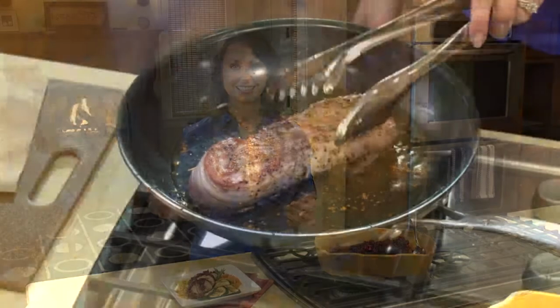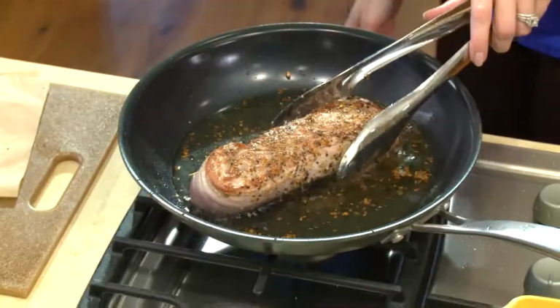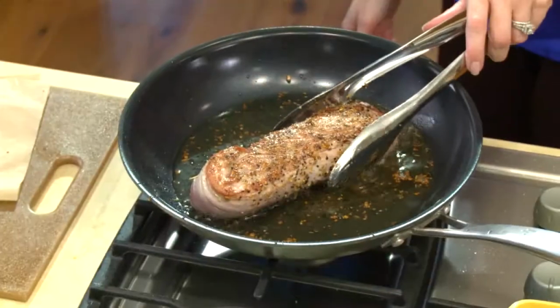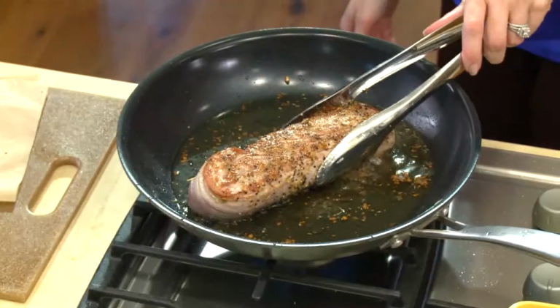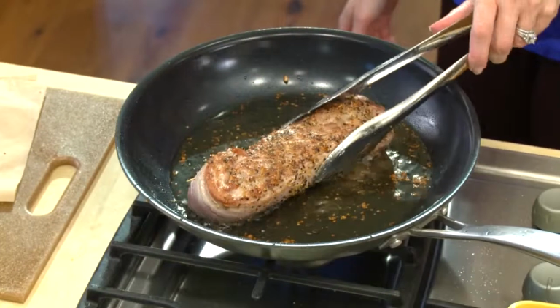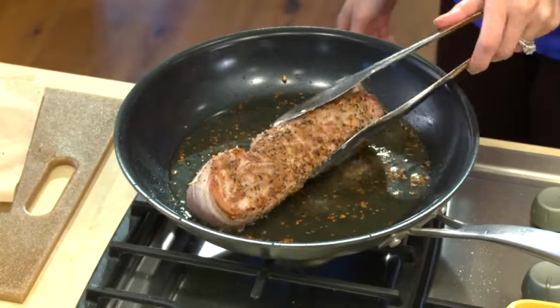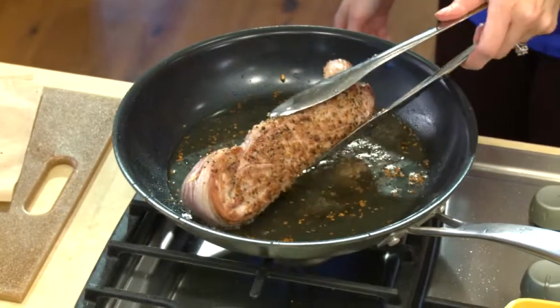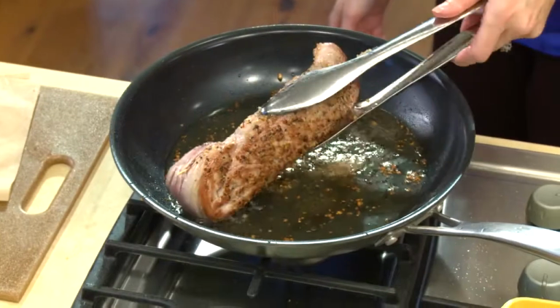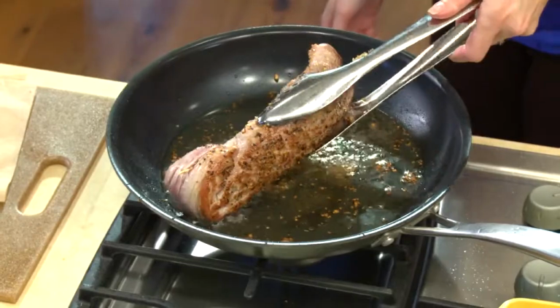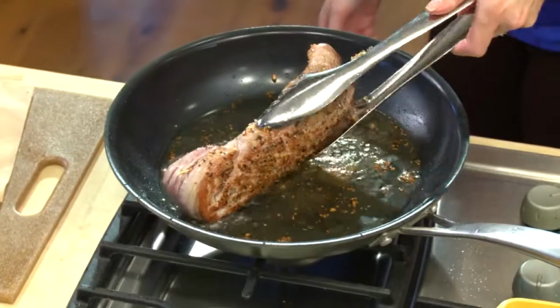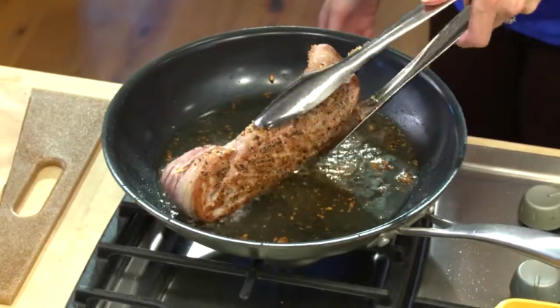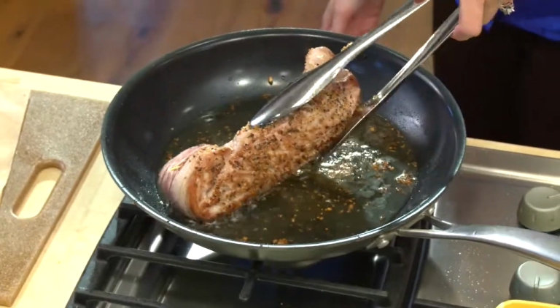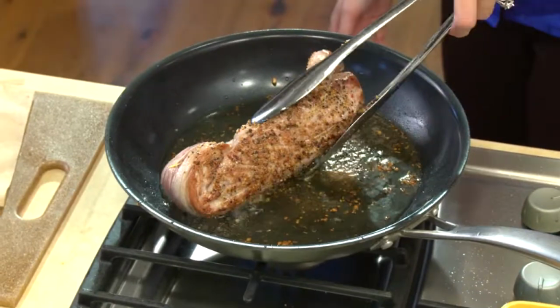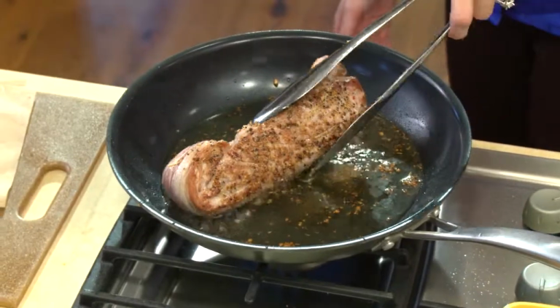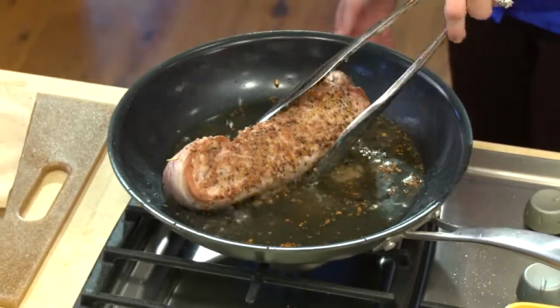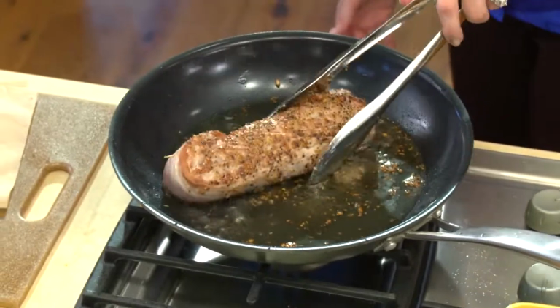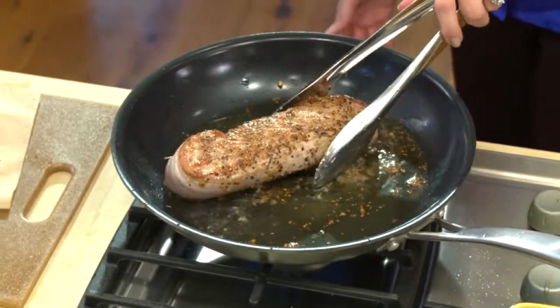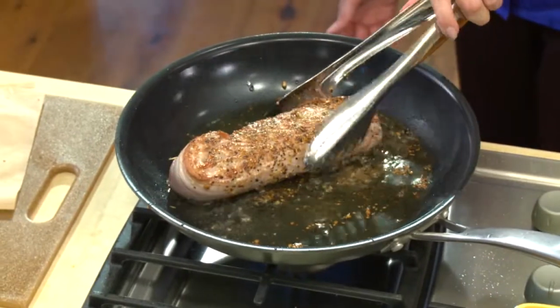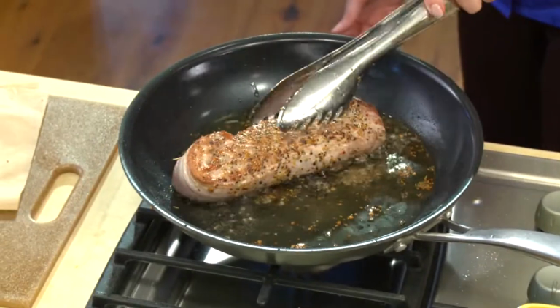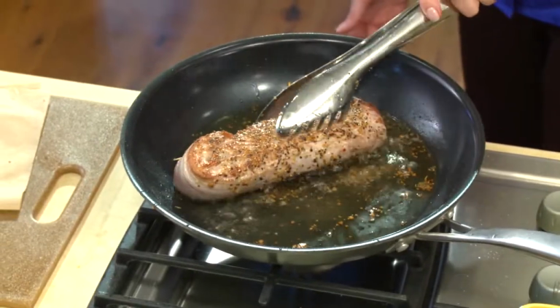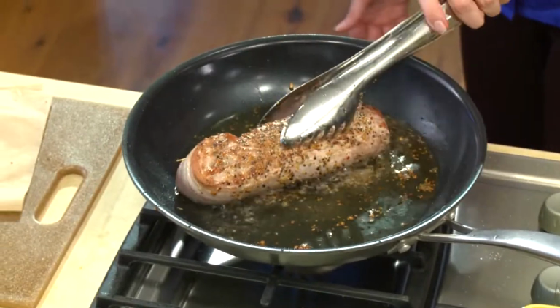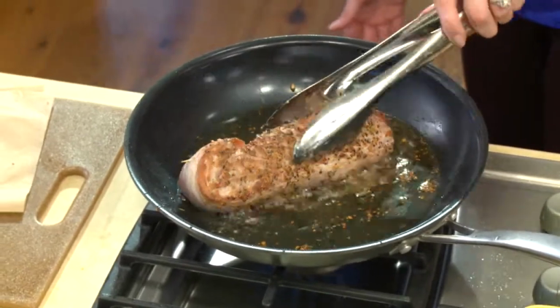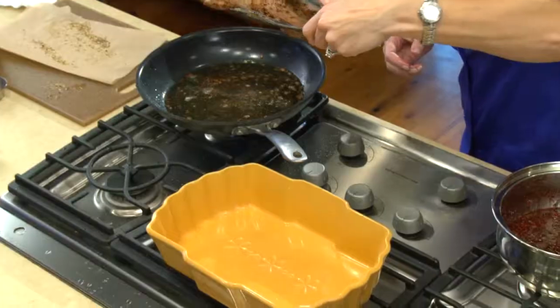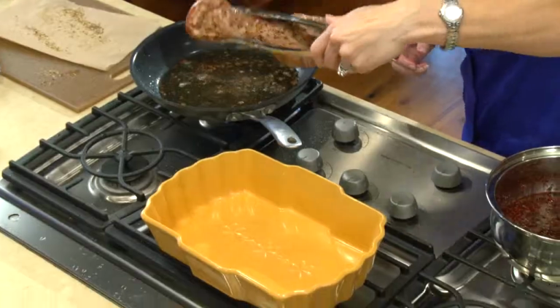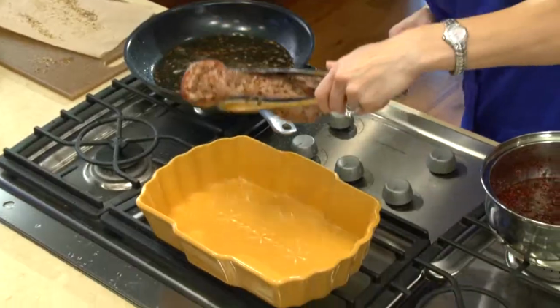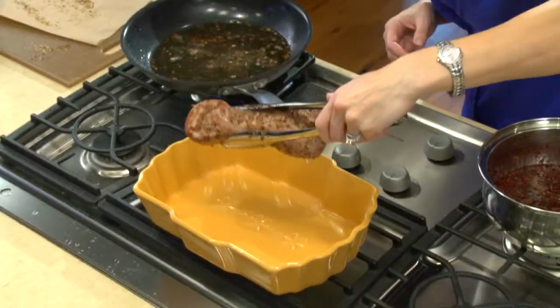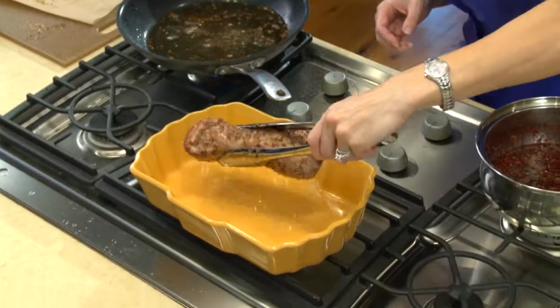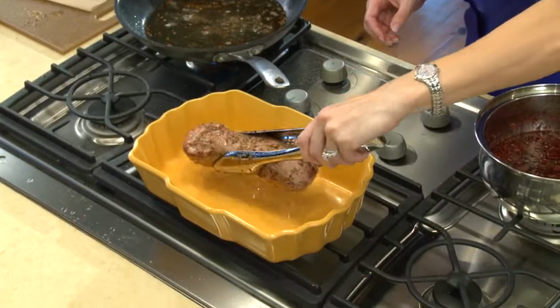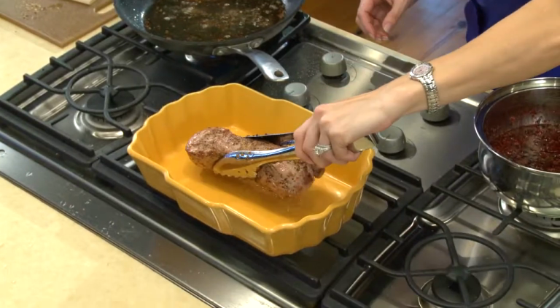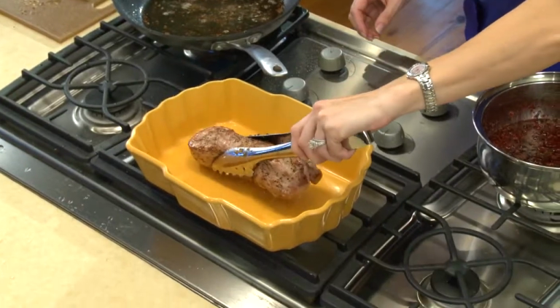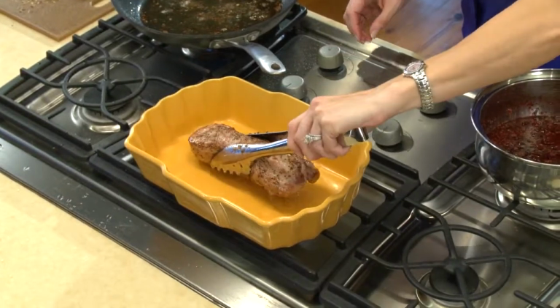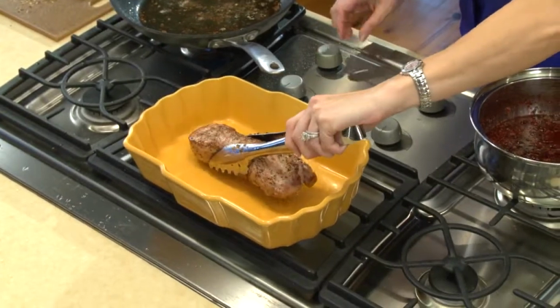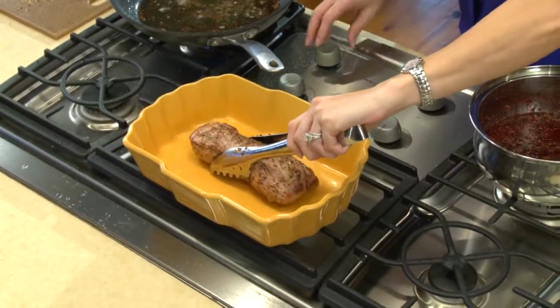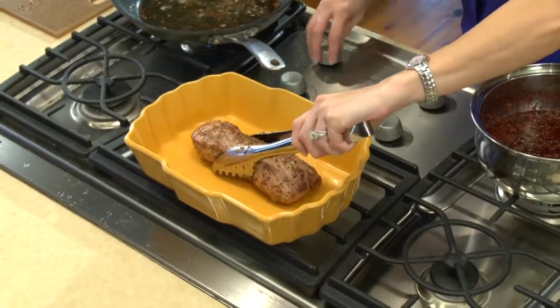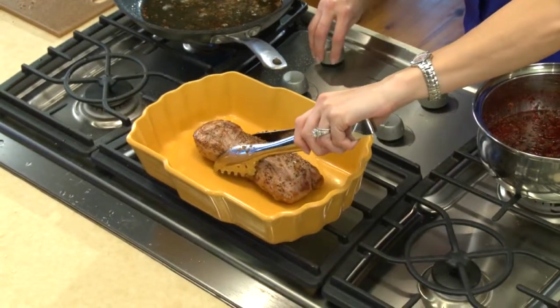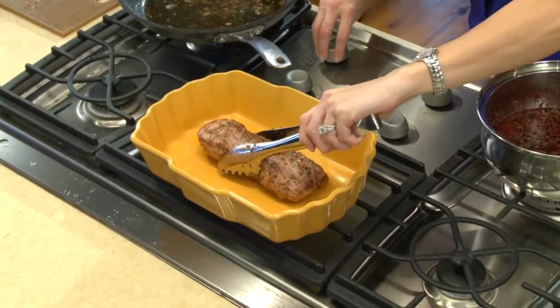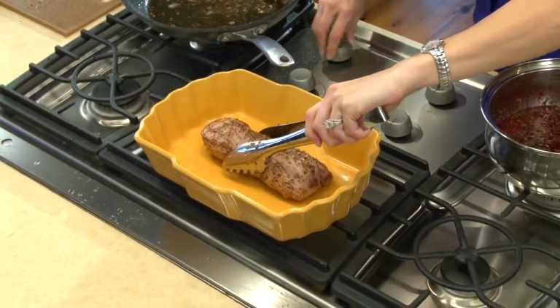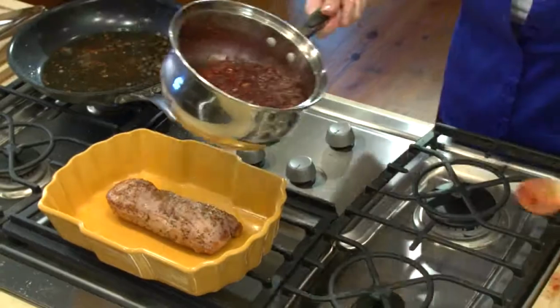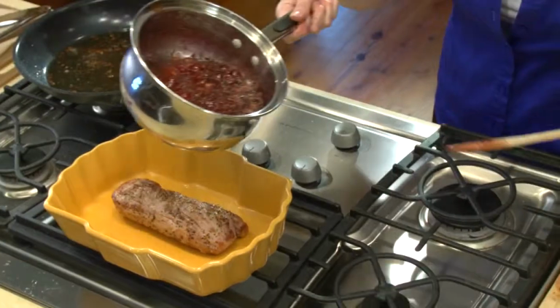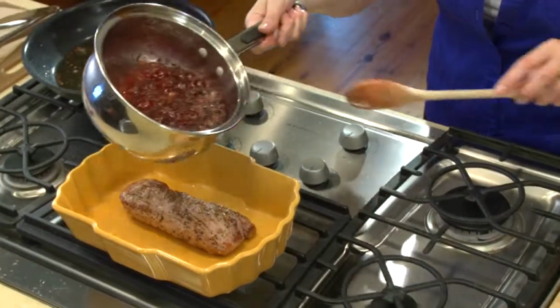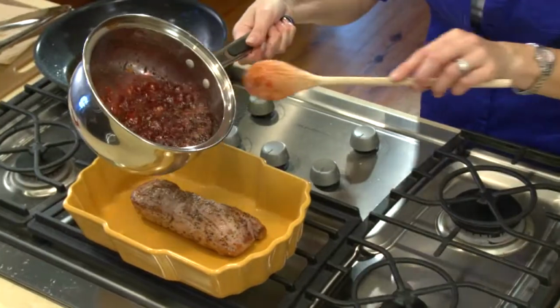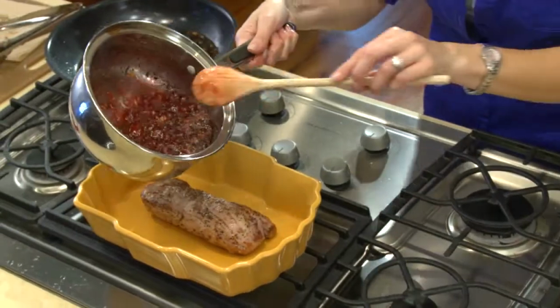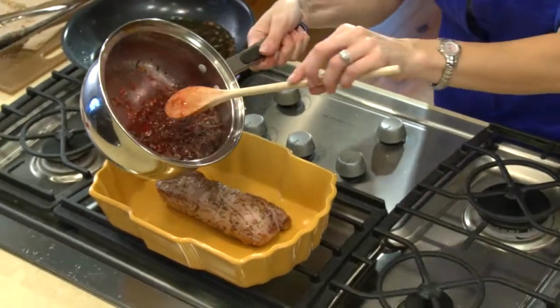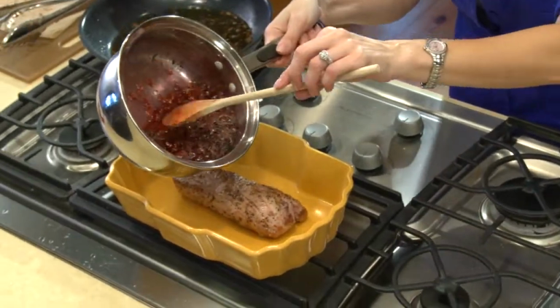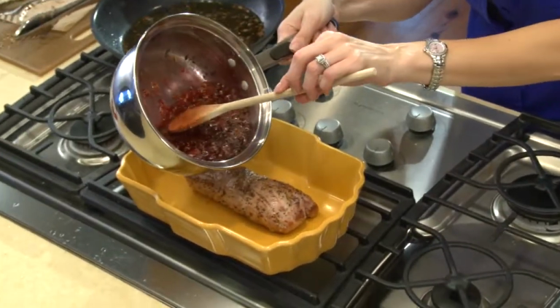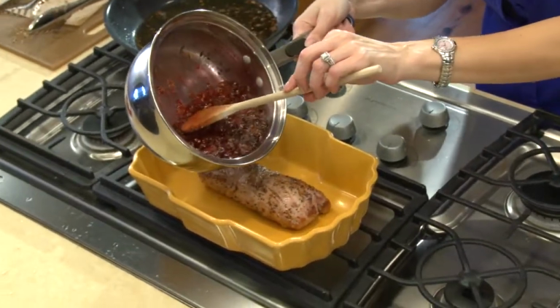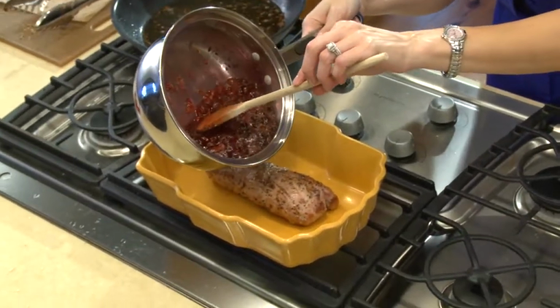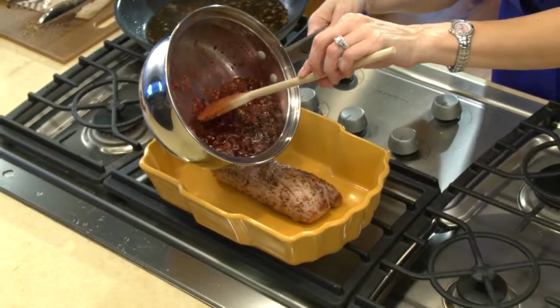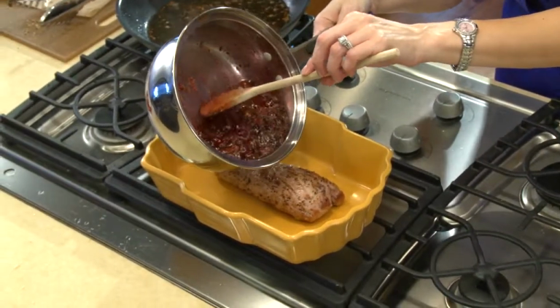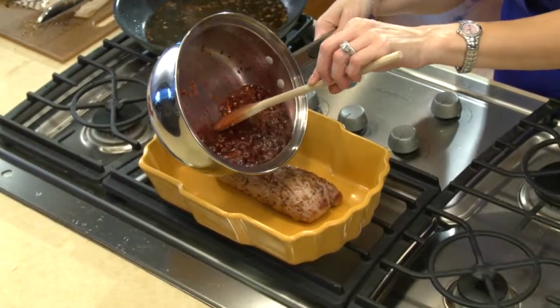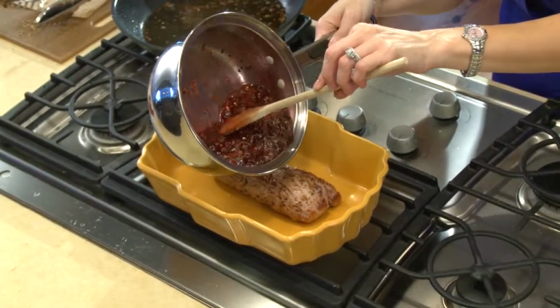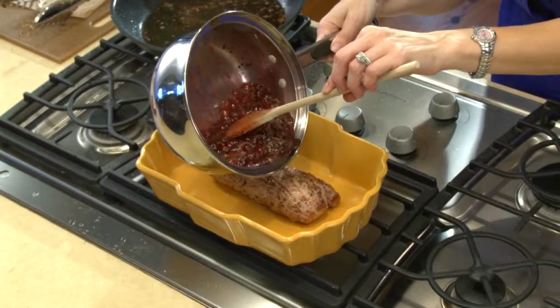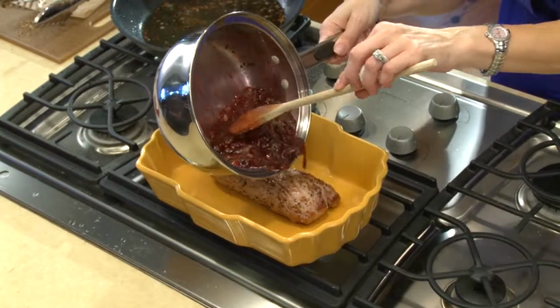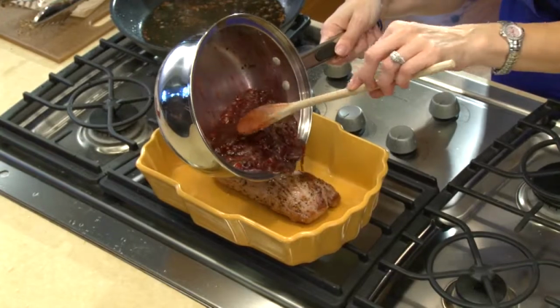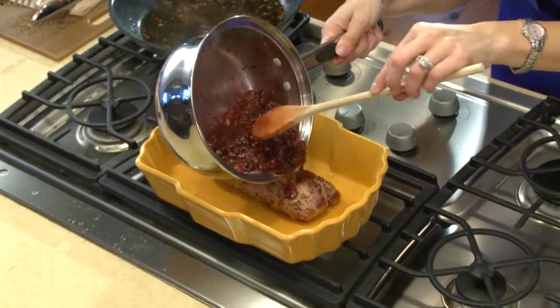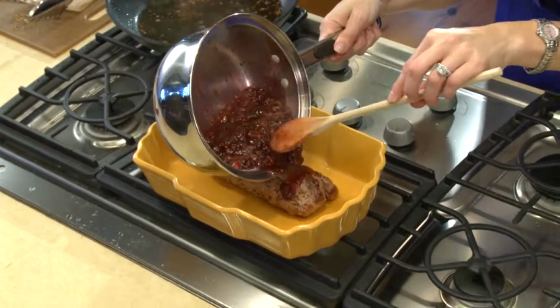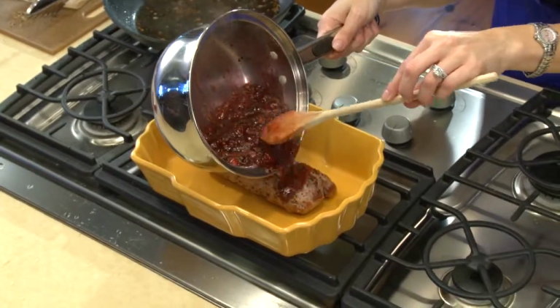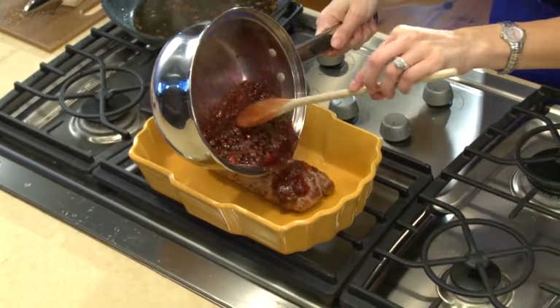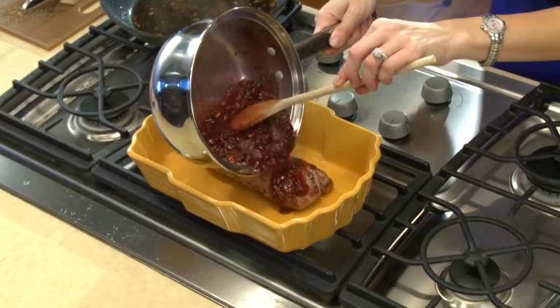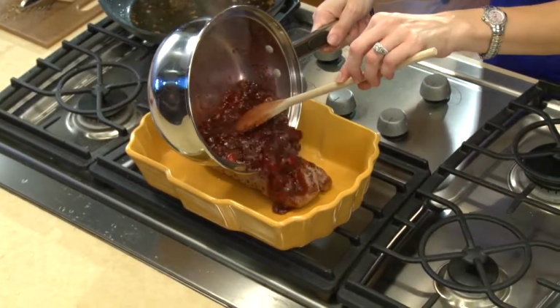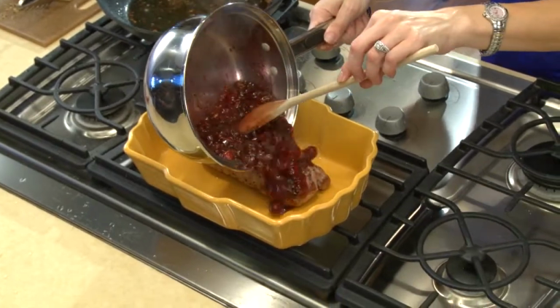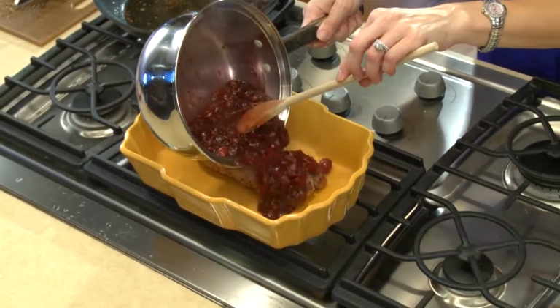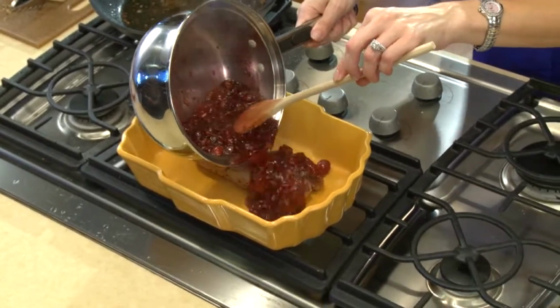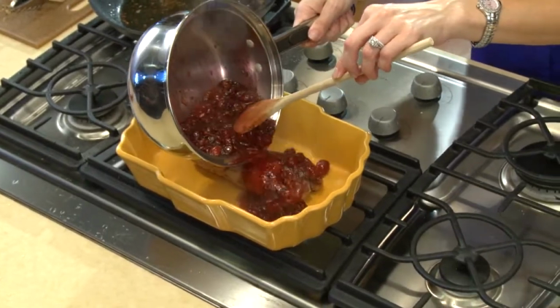I'm going to transfer our seared pork over to this oven-safe dish, and then I'm going to put the cranberry glaze over the pork.